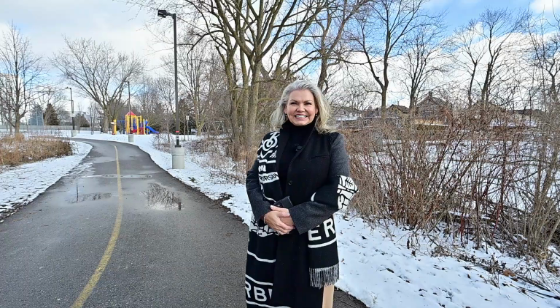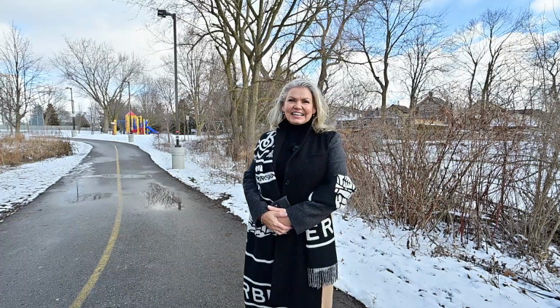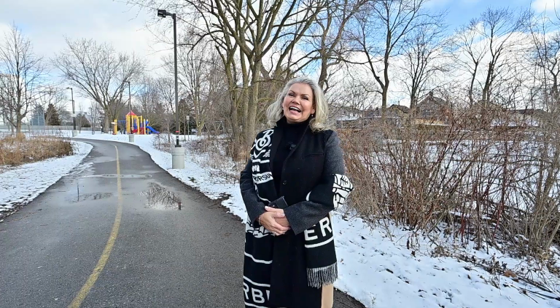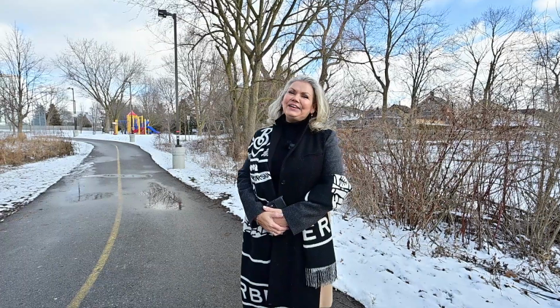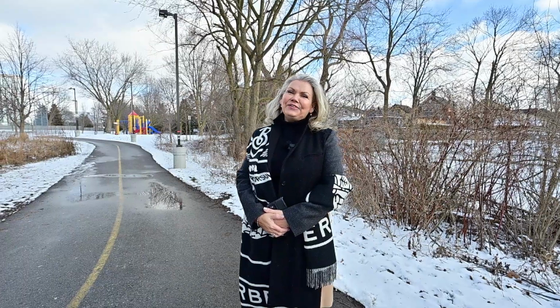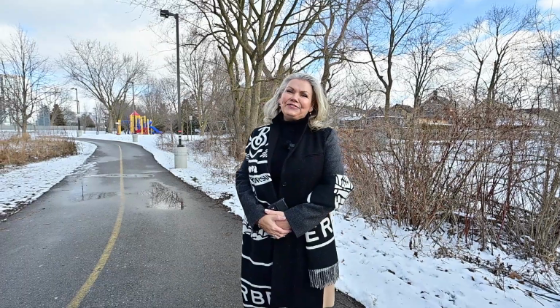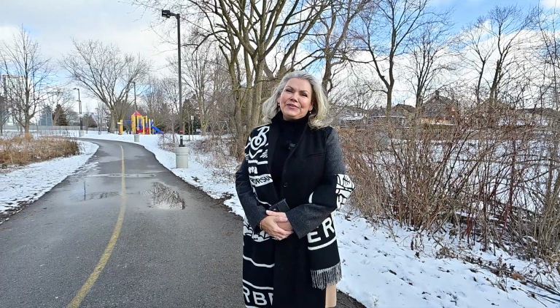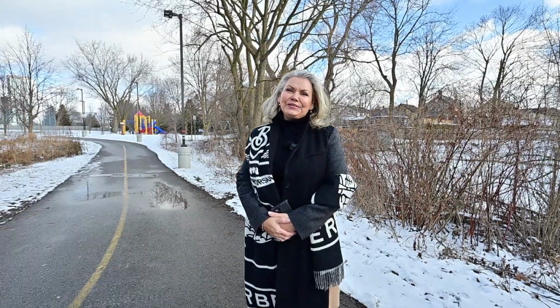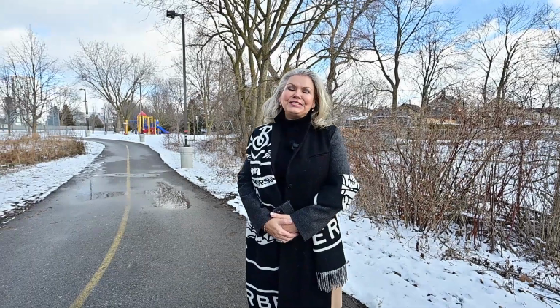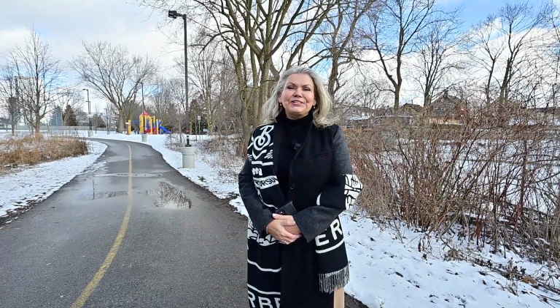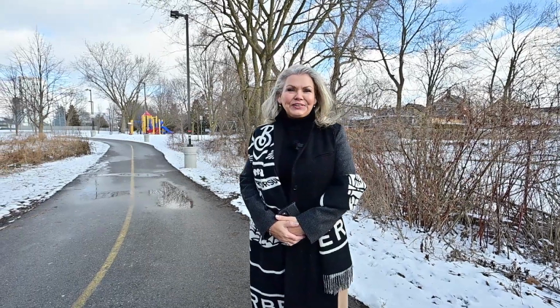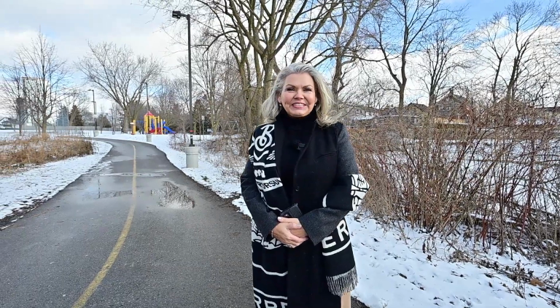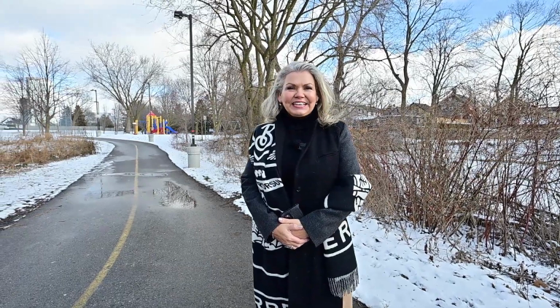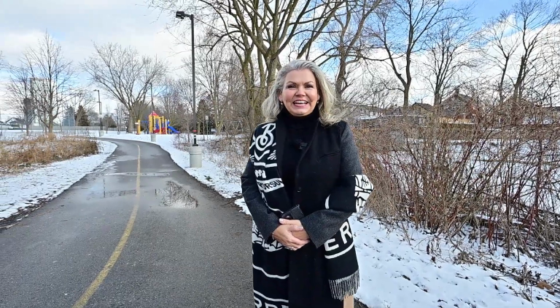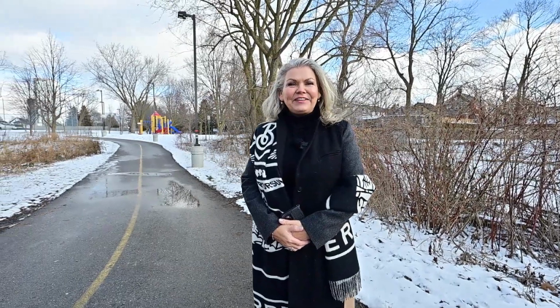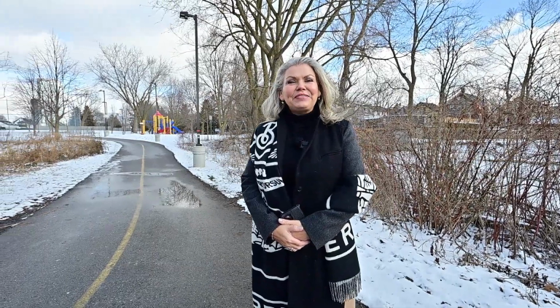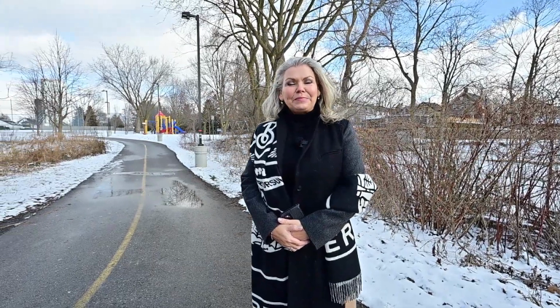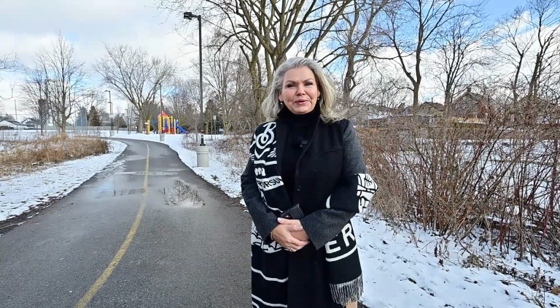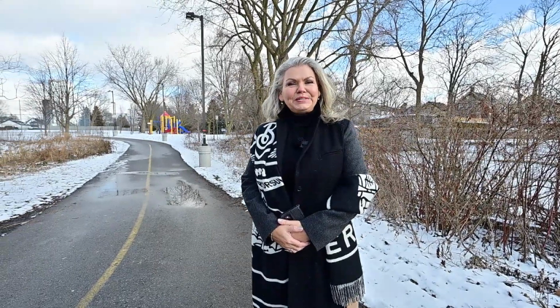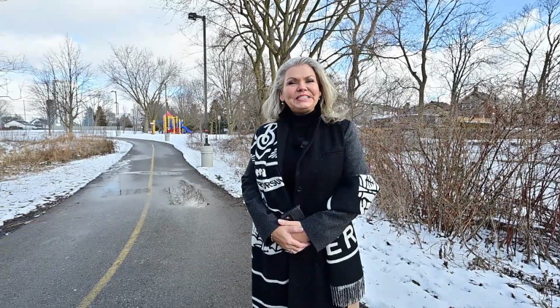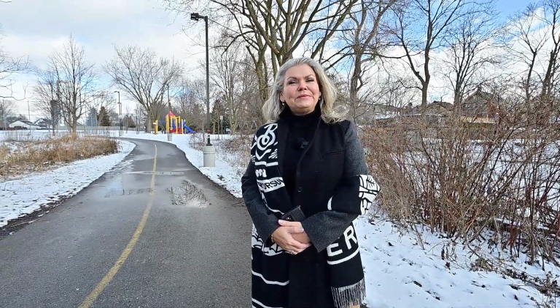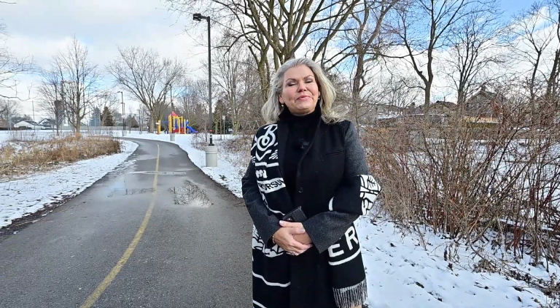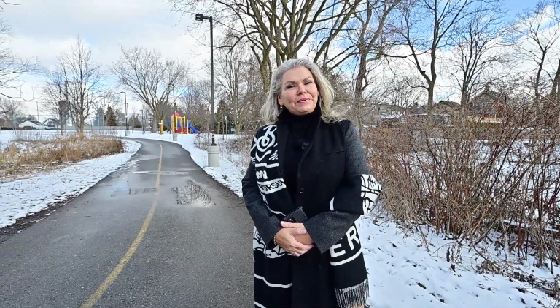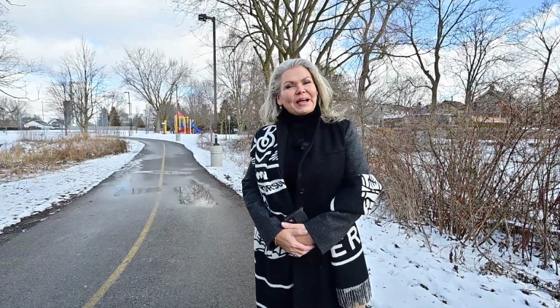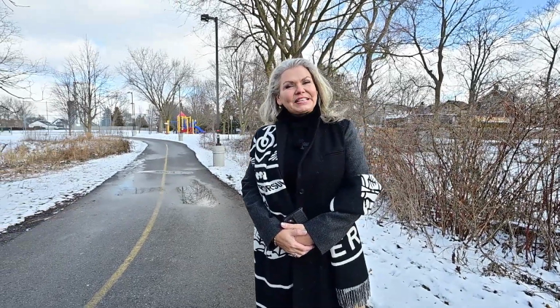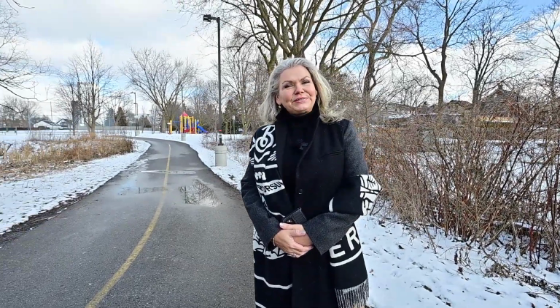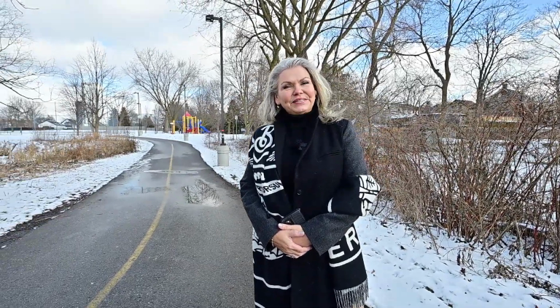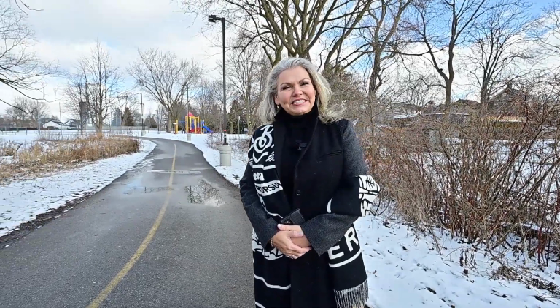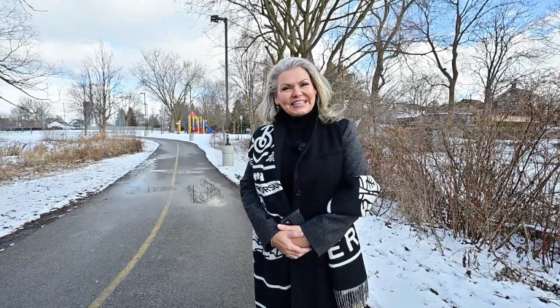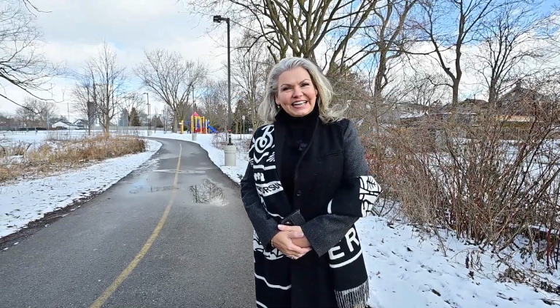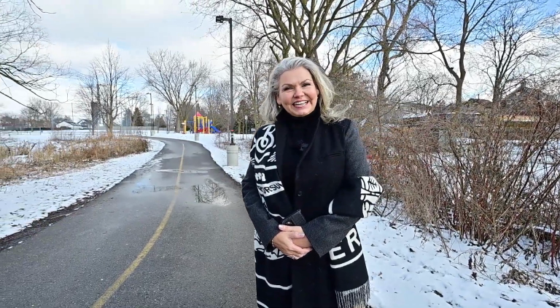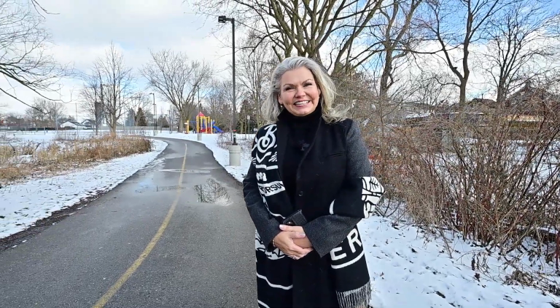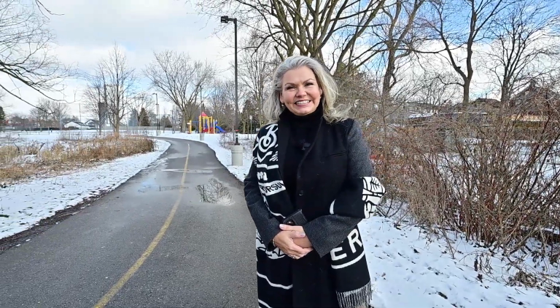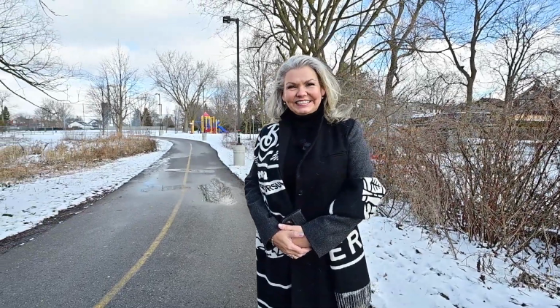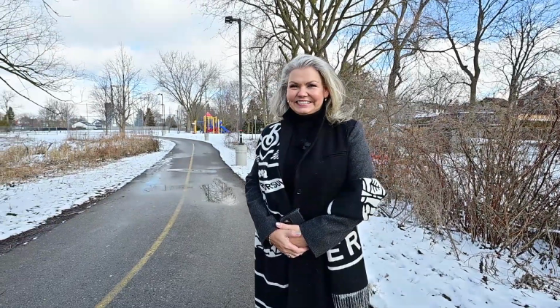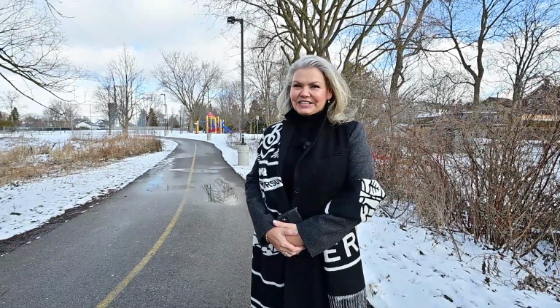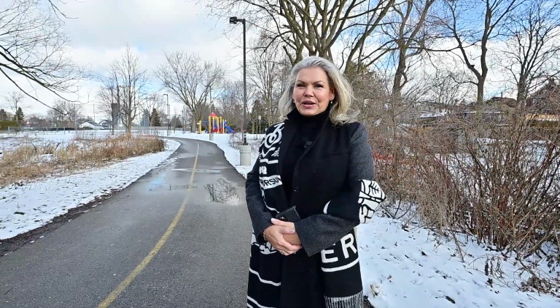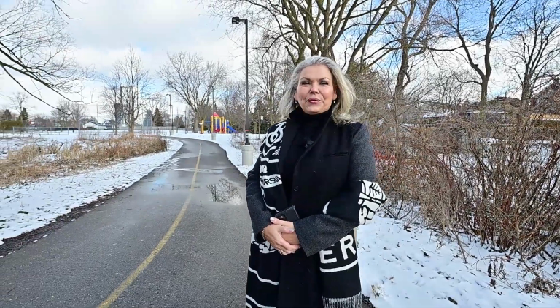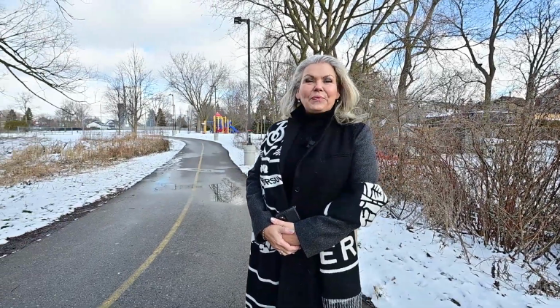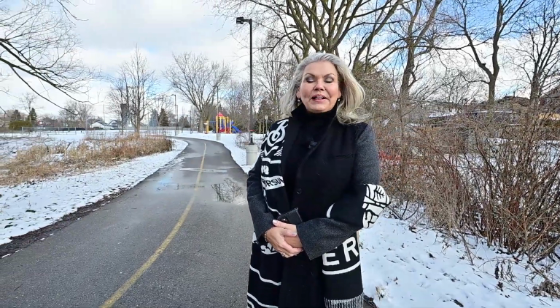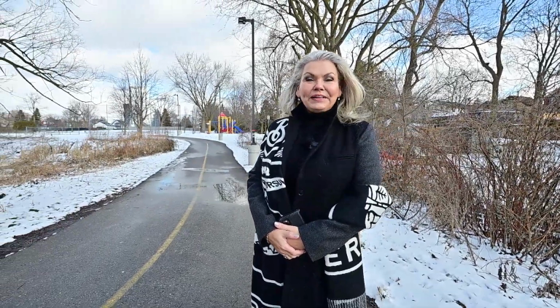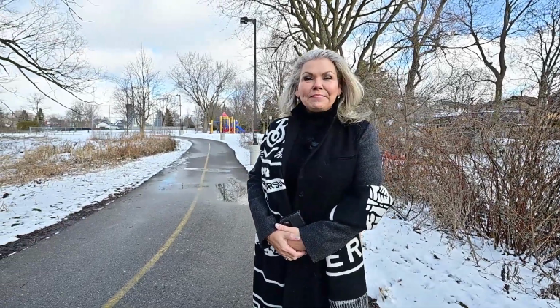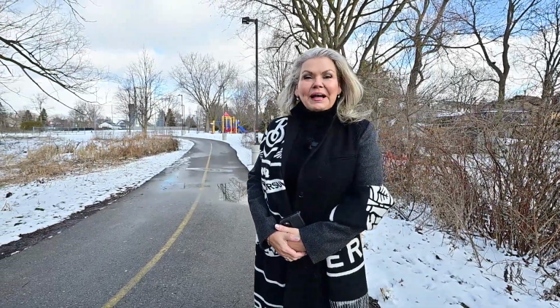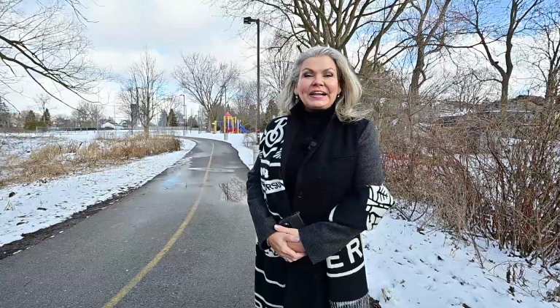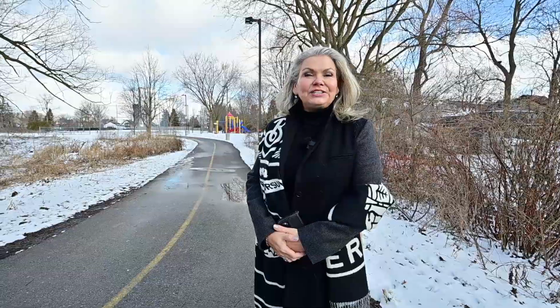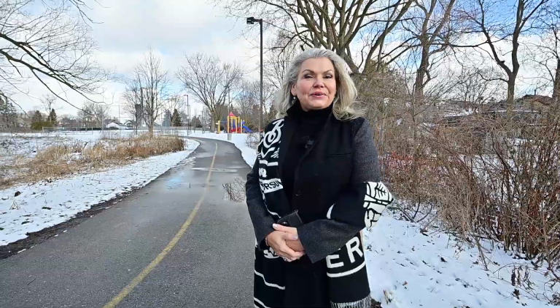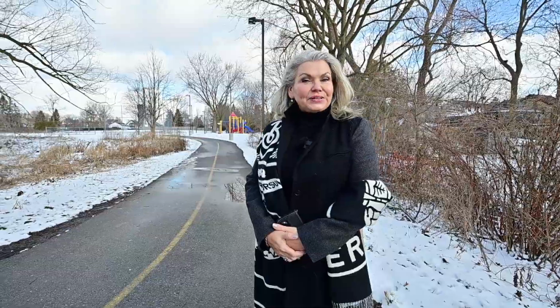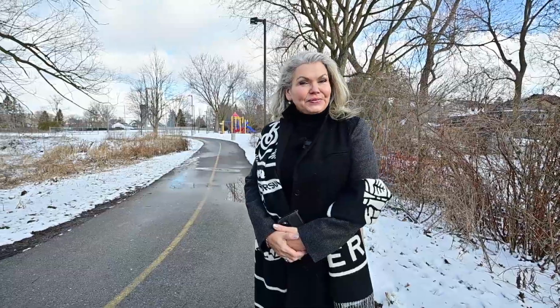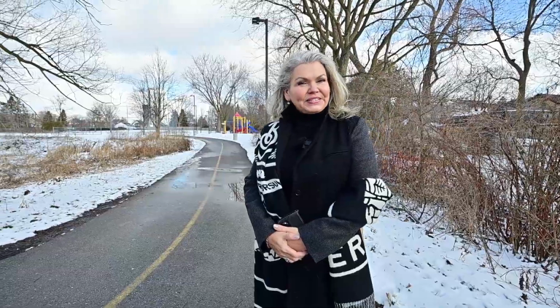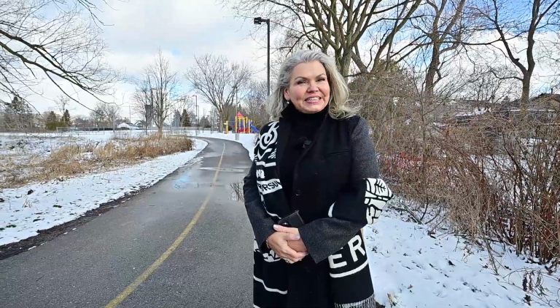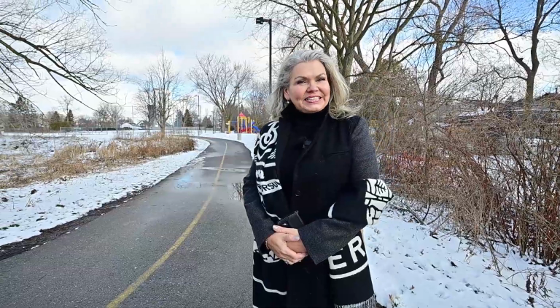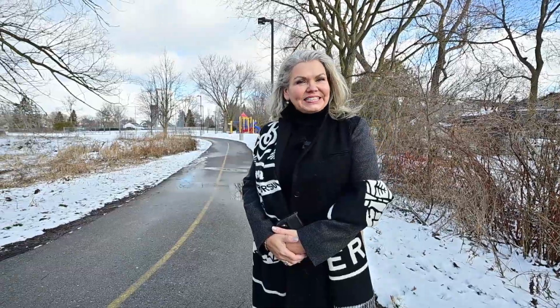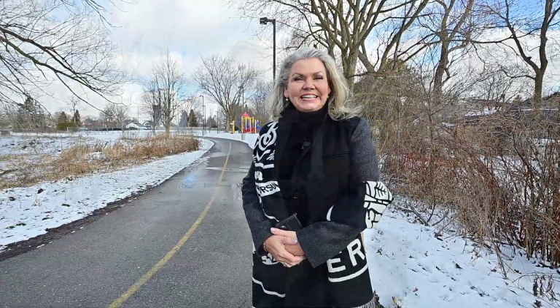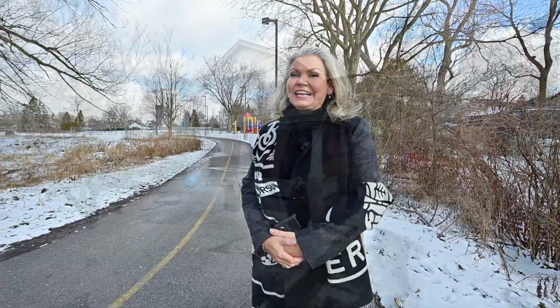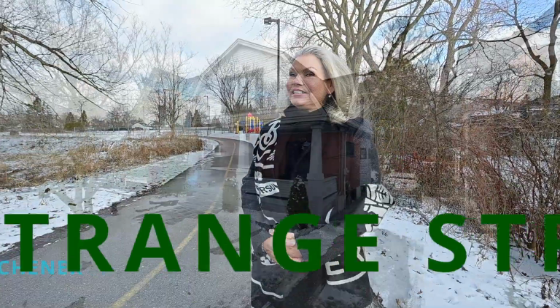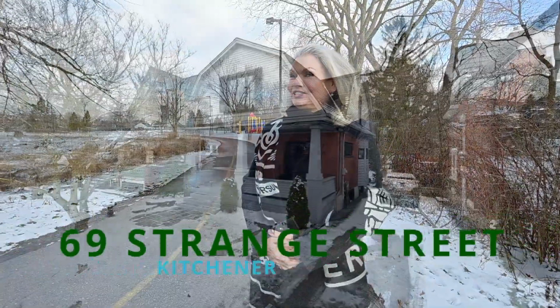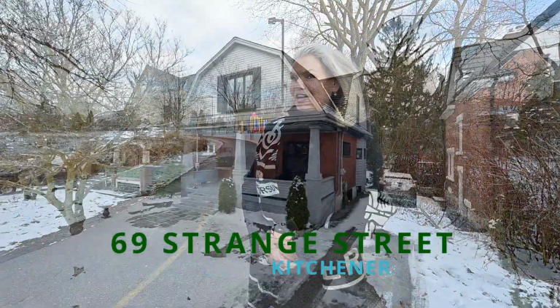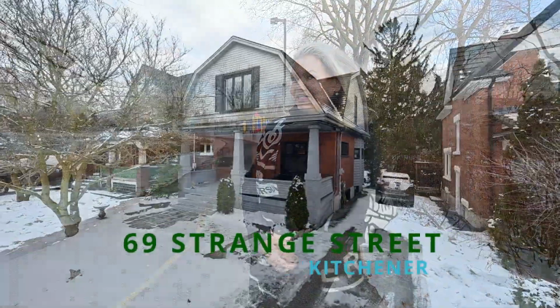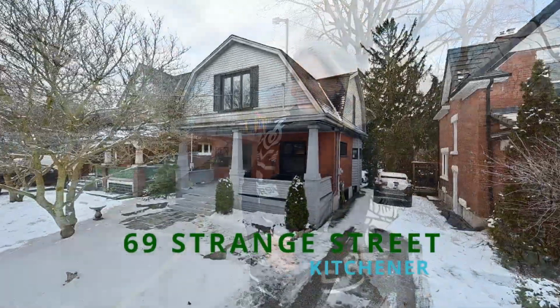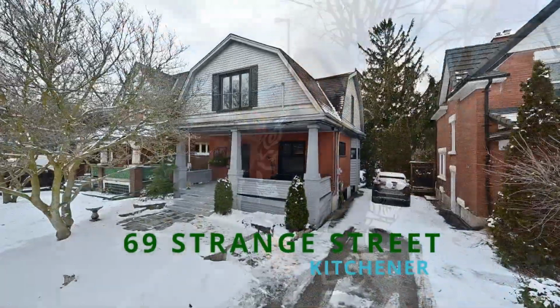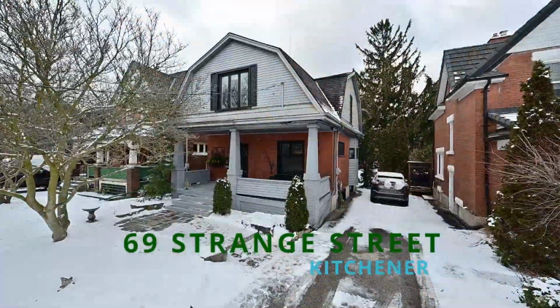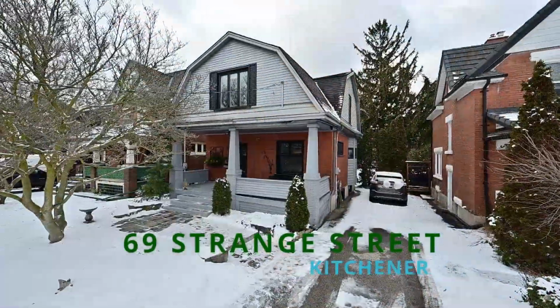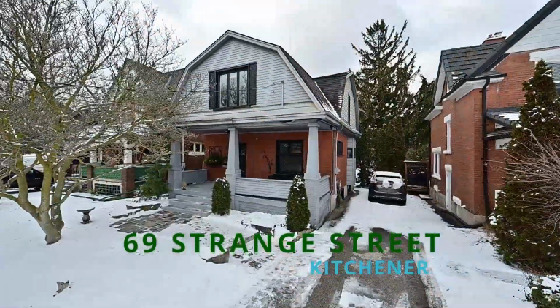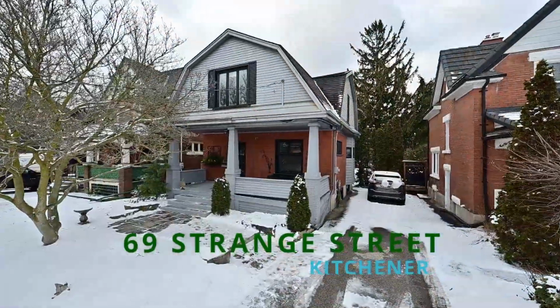Hello folks, Geraldine here at the Mahood Team RE-MAX Twin City. Welcome back to our newest listing in downtown Kitchener.